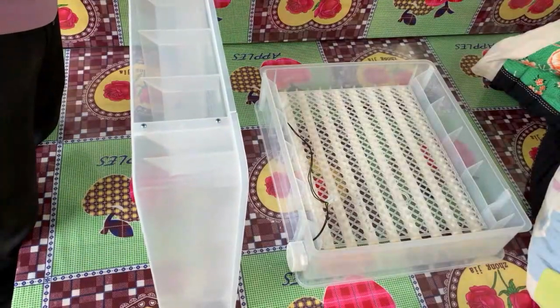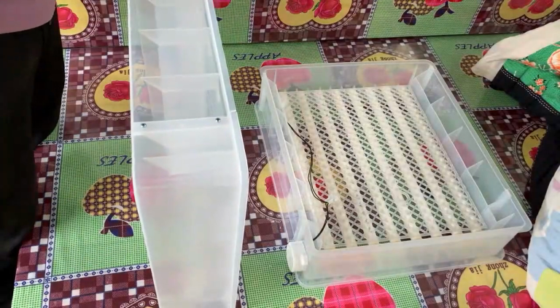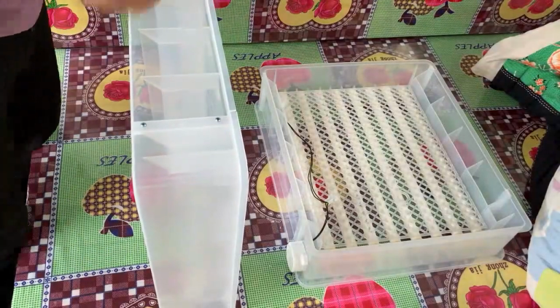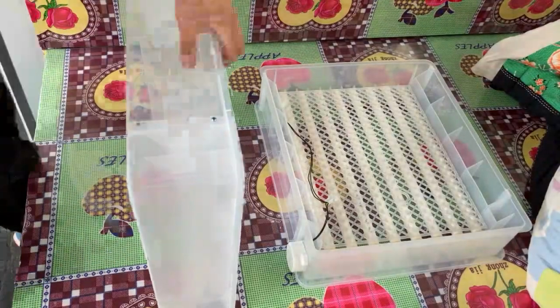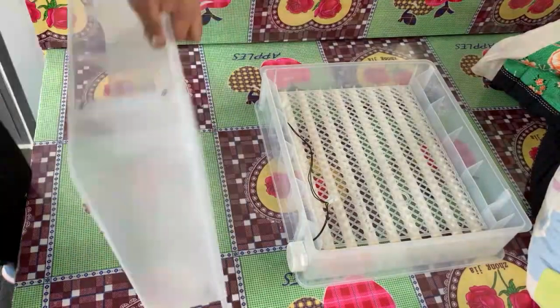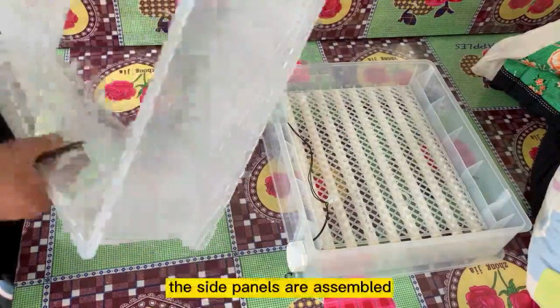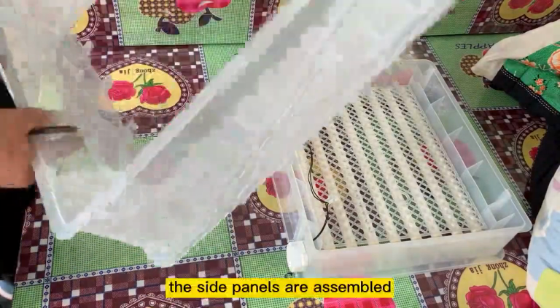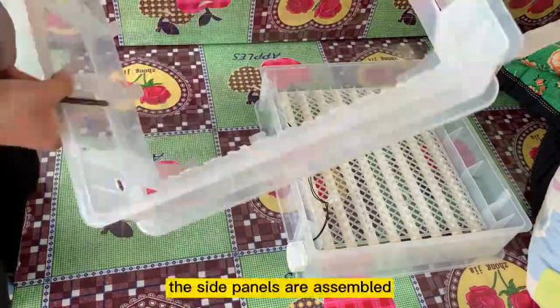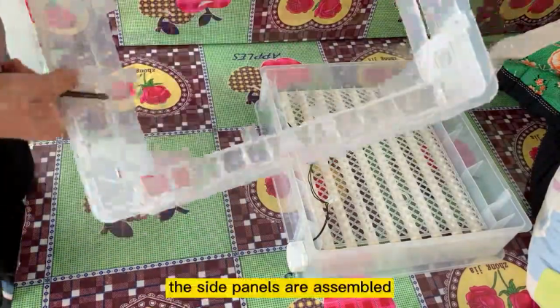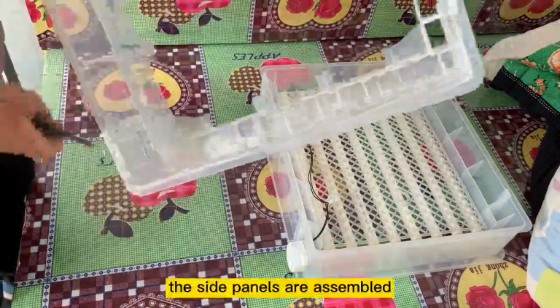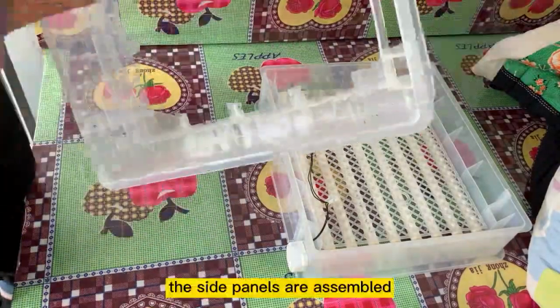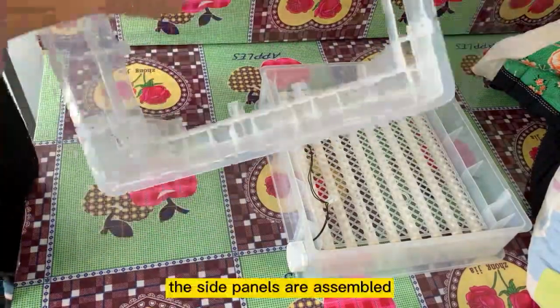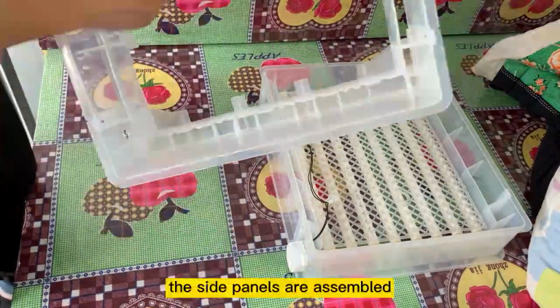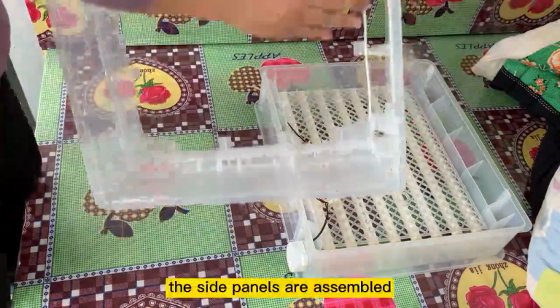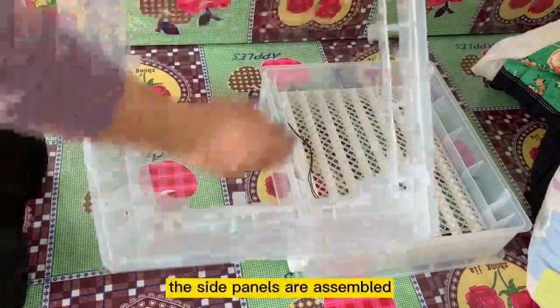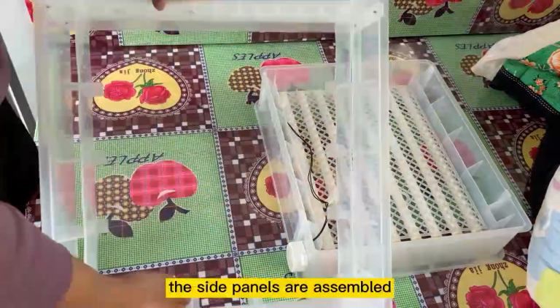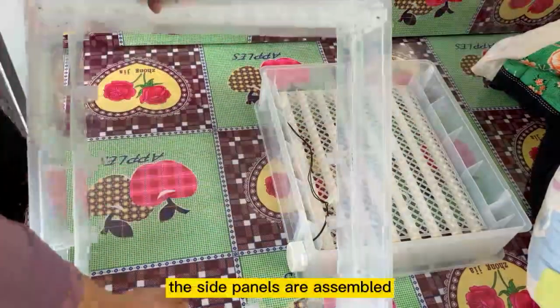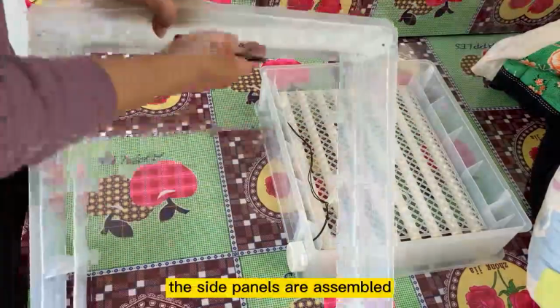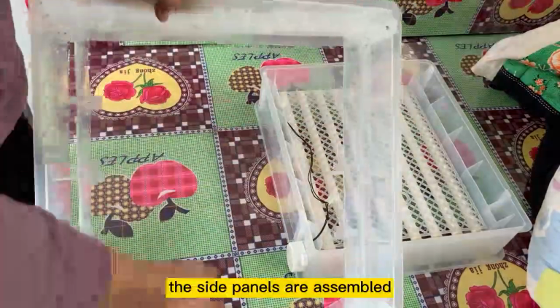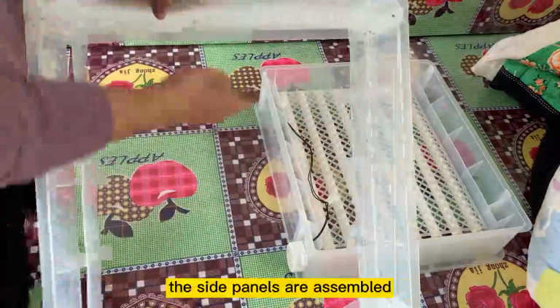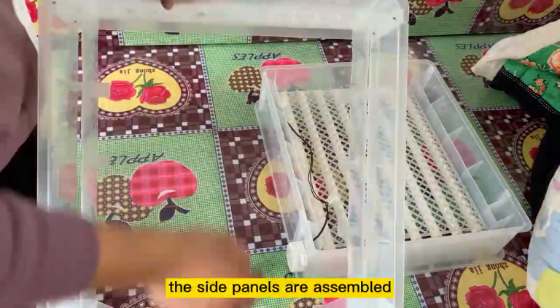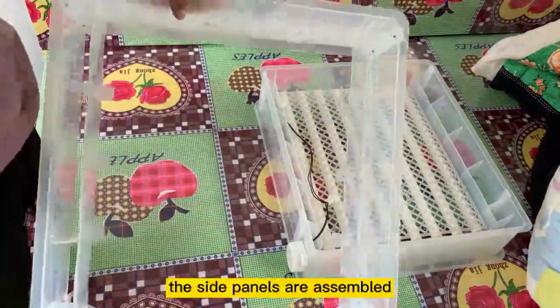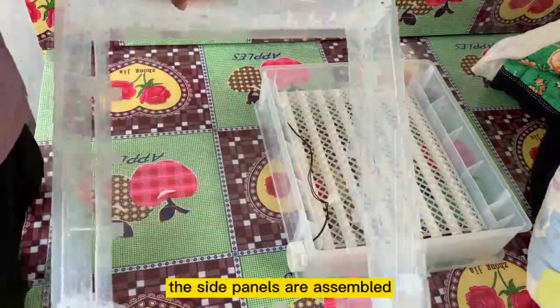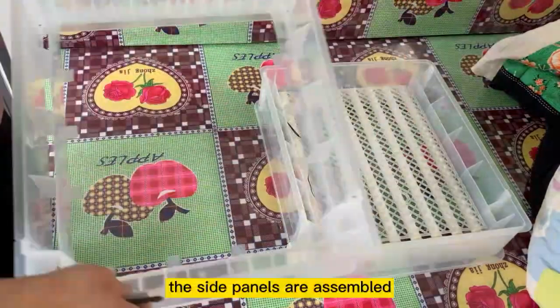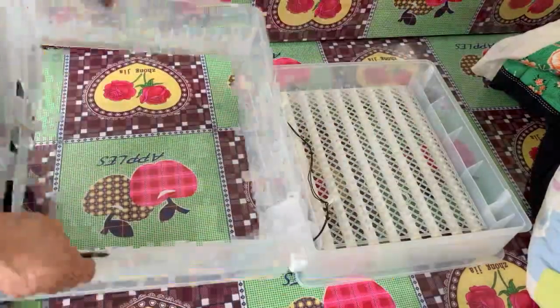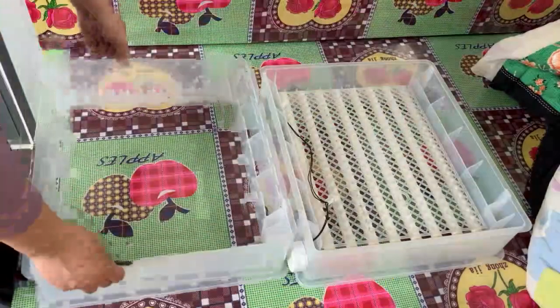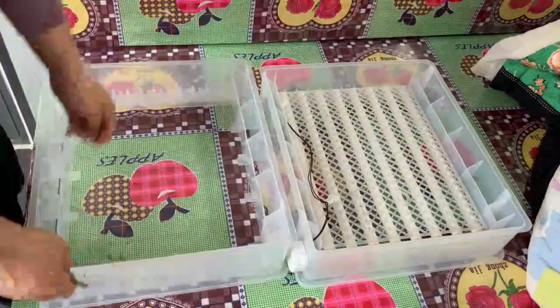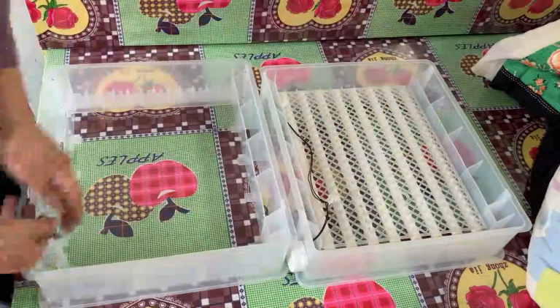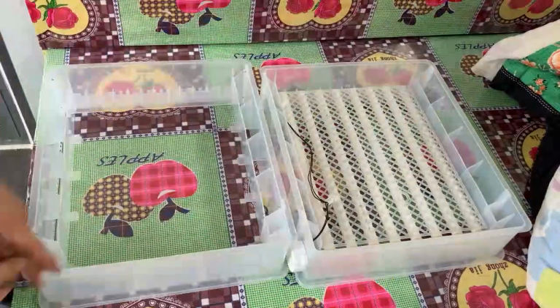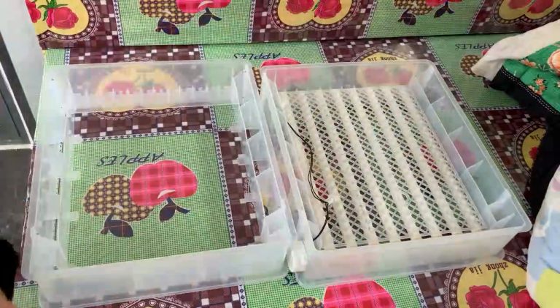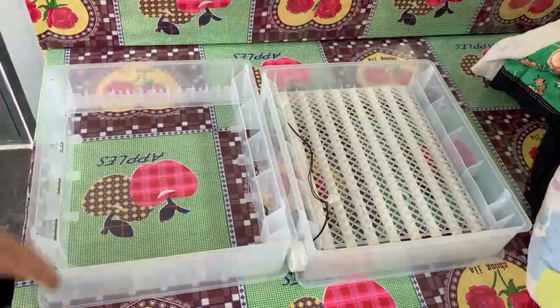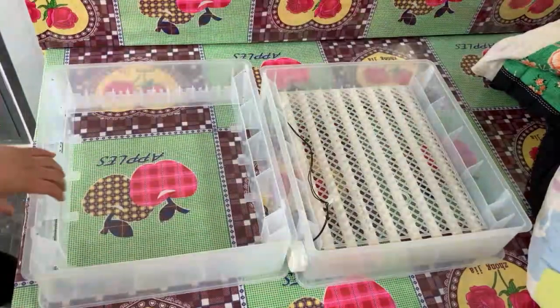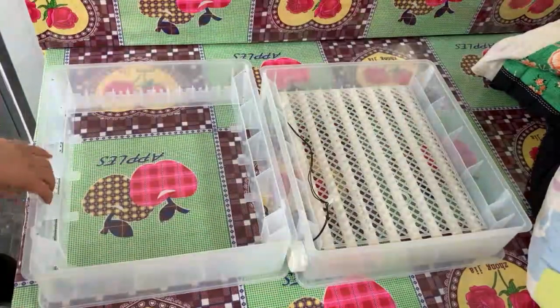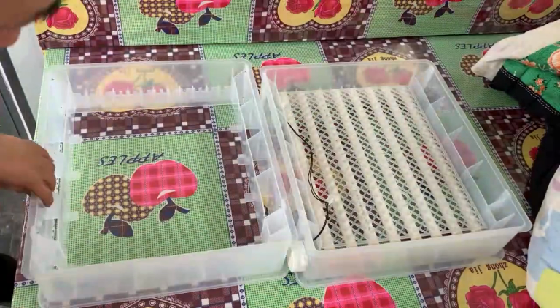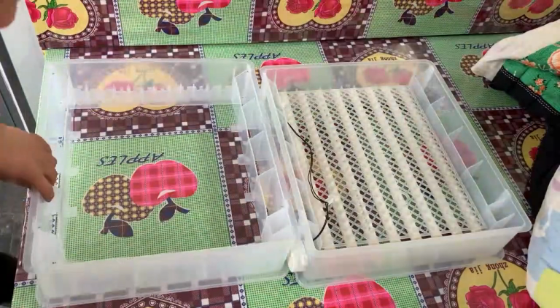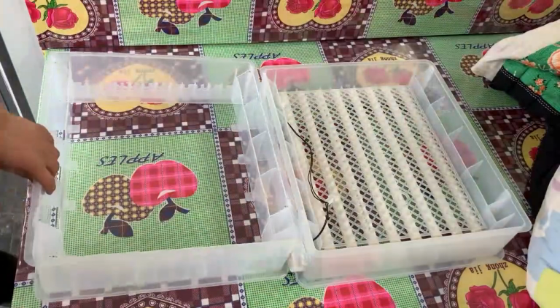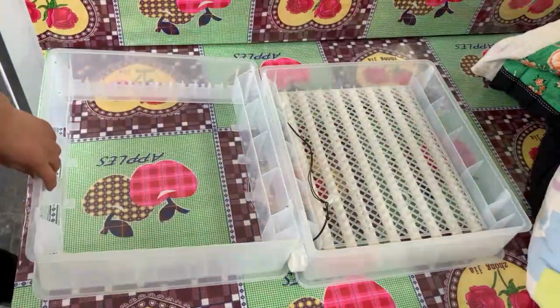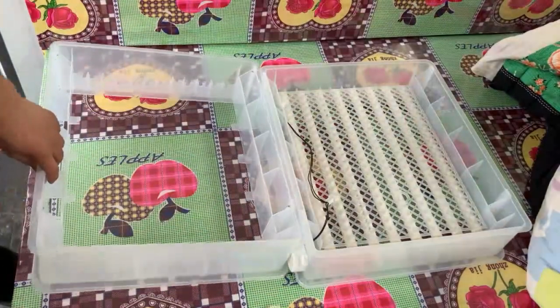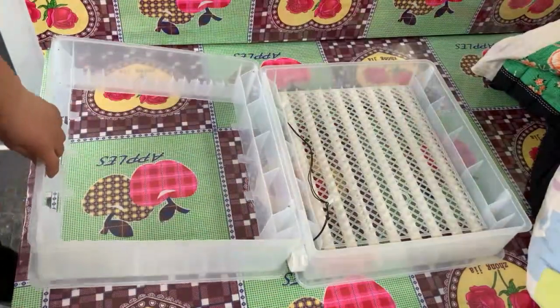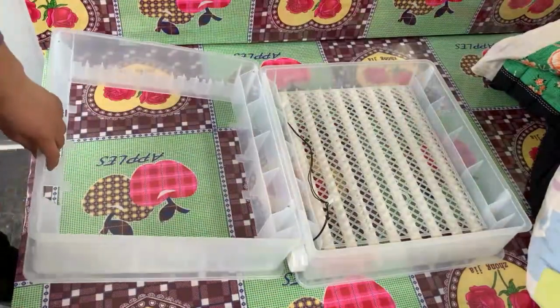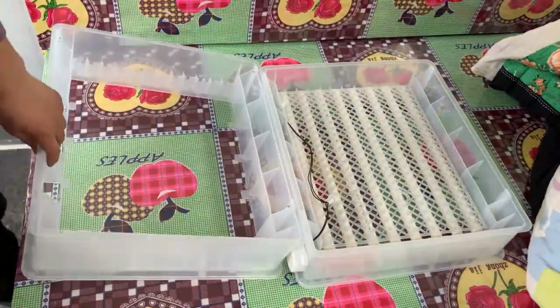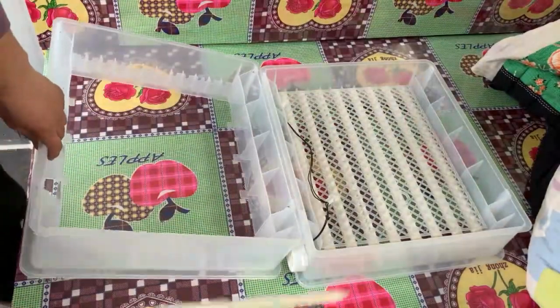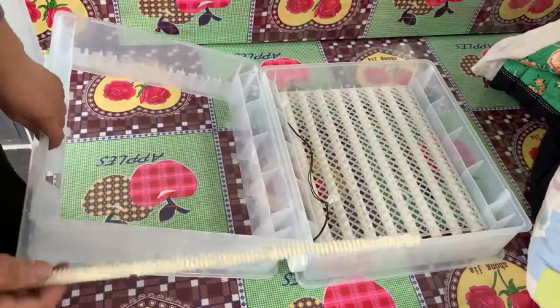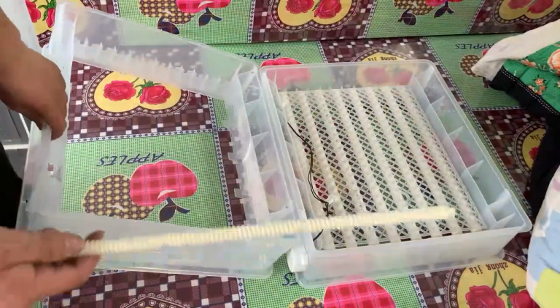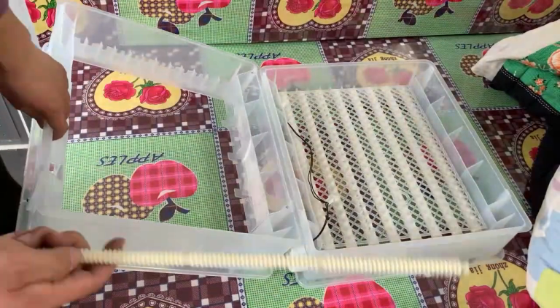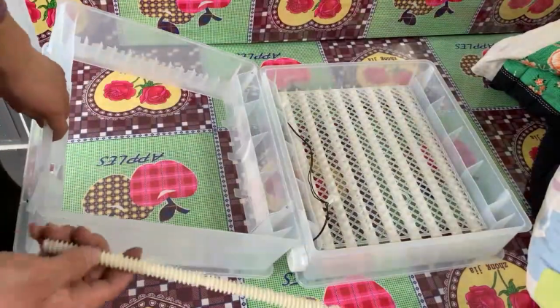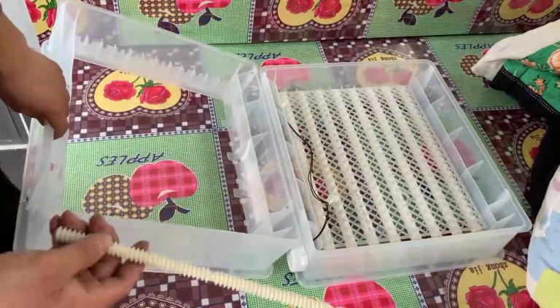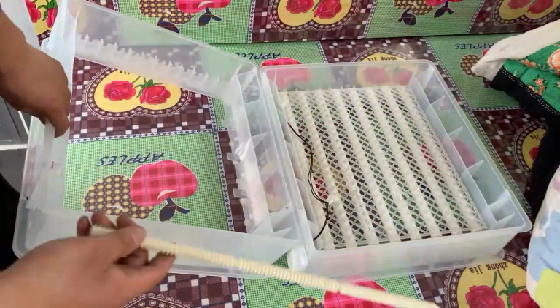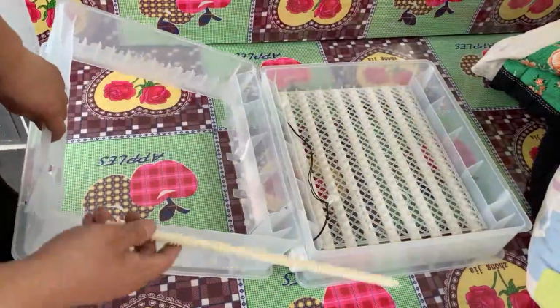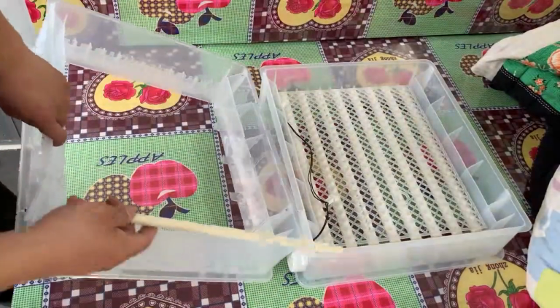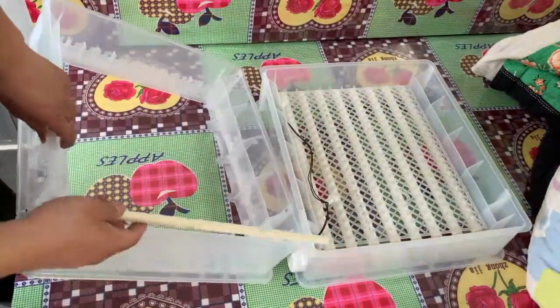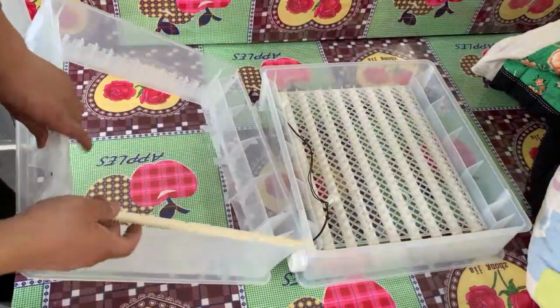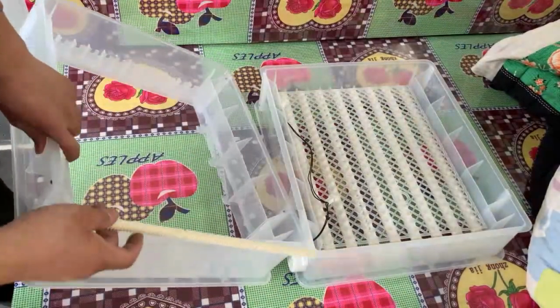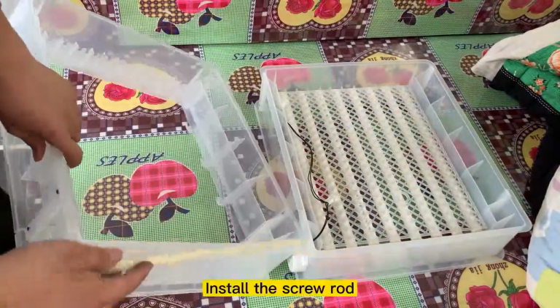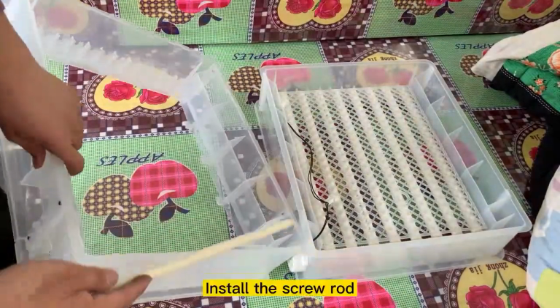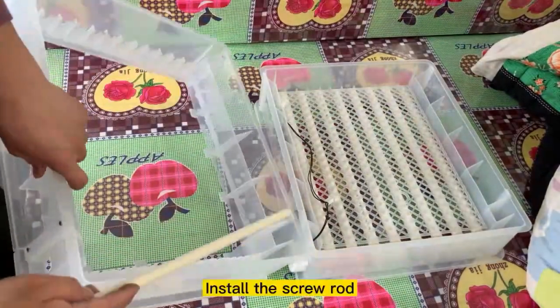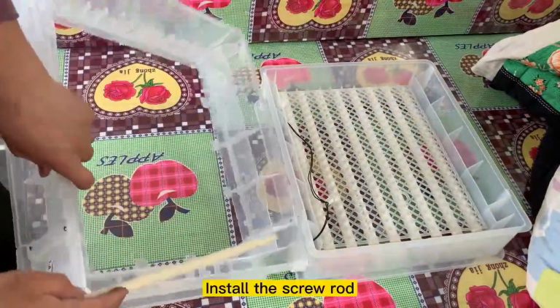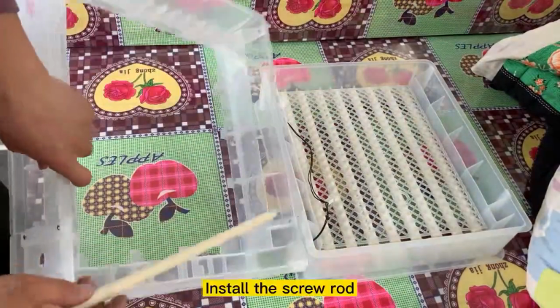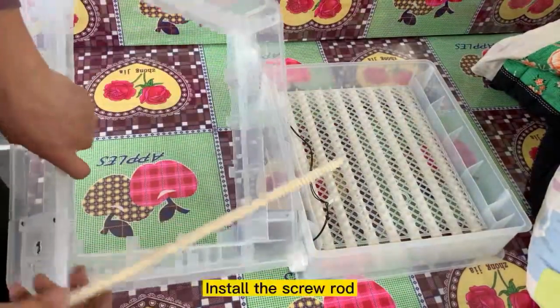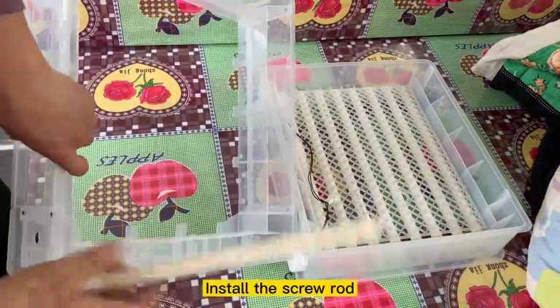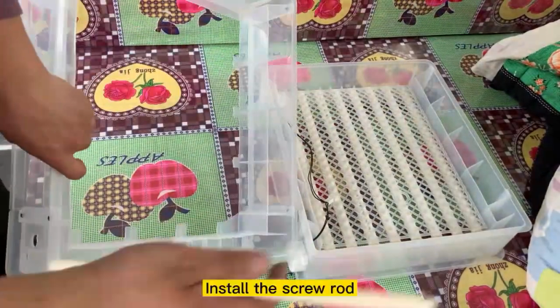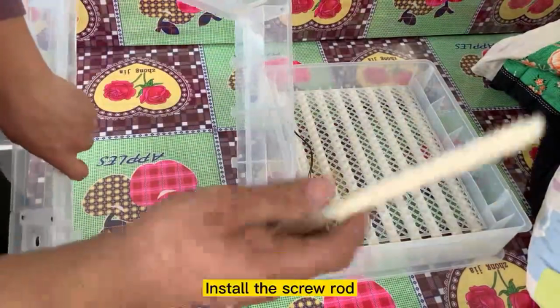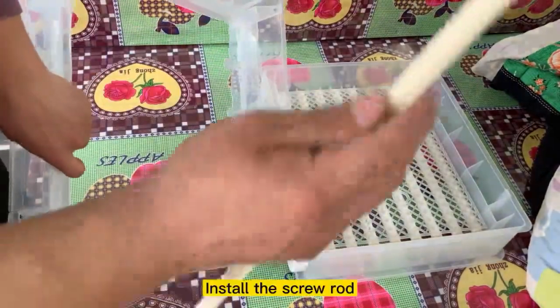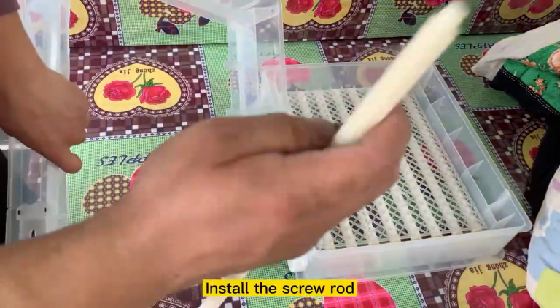The side panels are assembled. Install the screw rod.